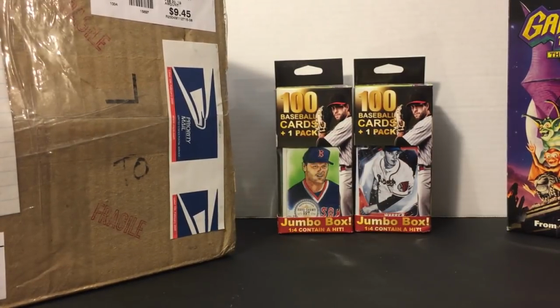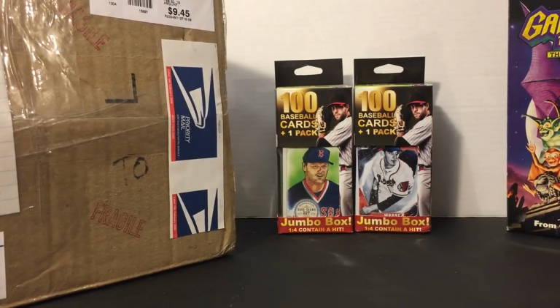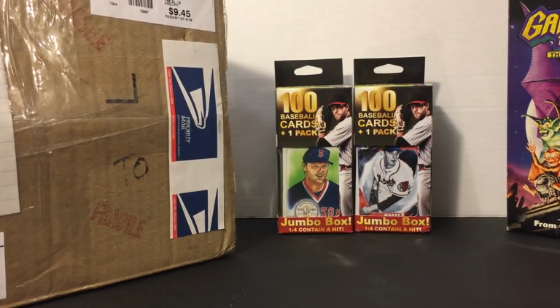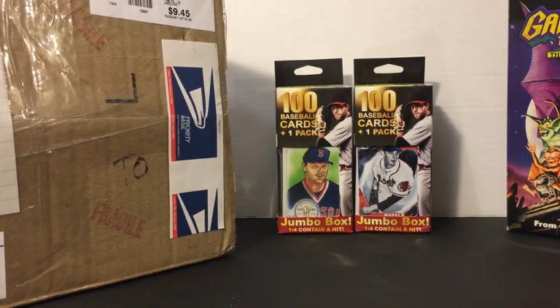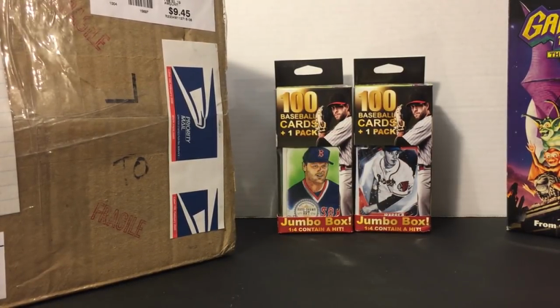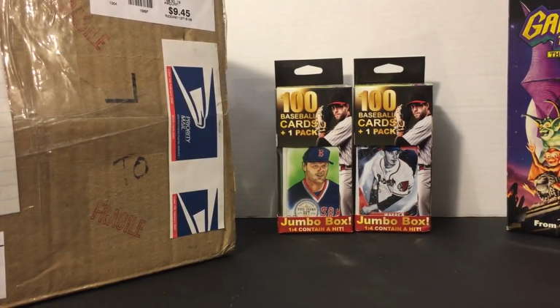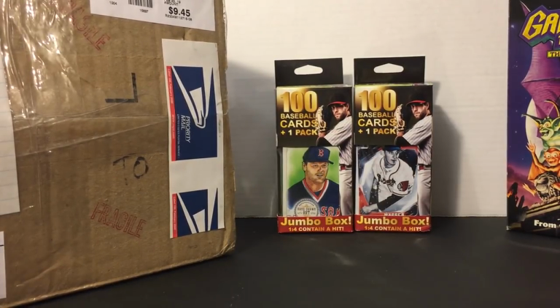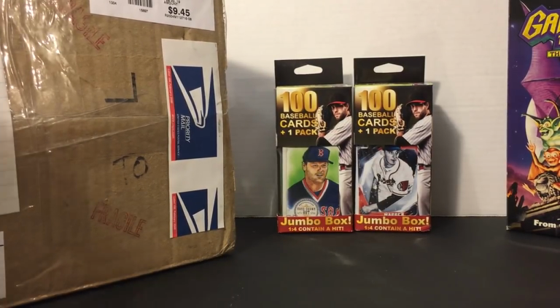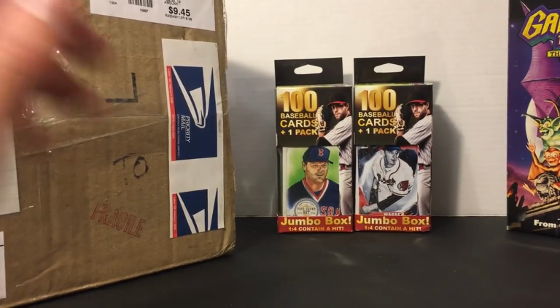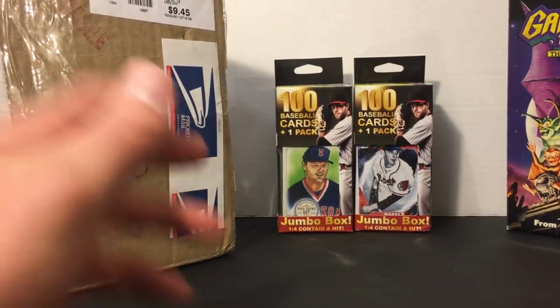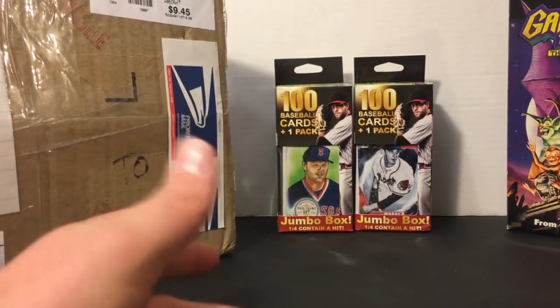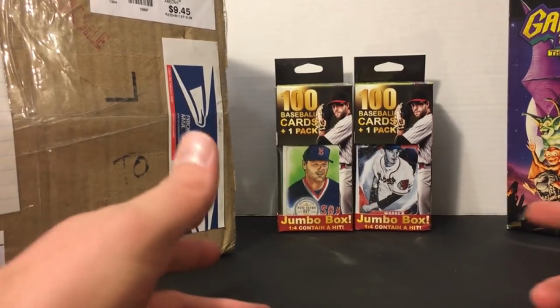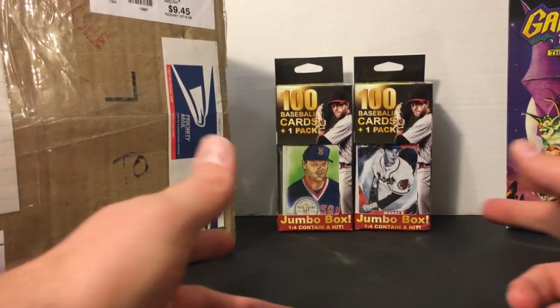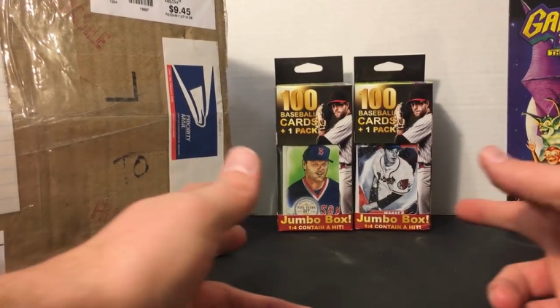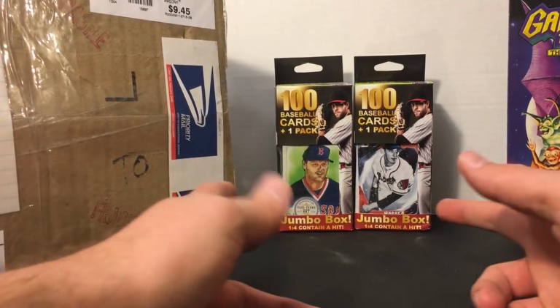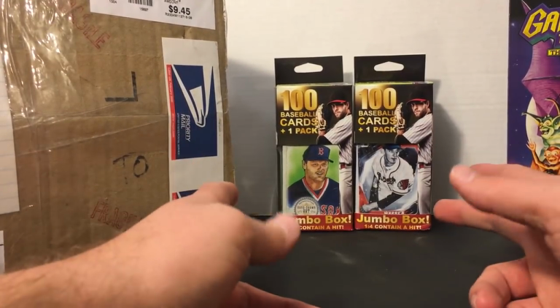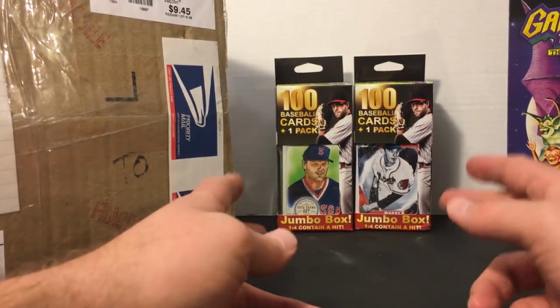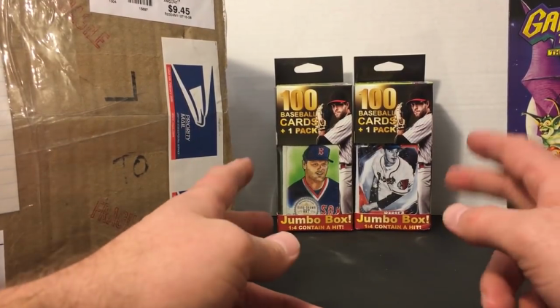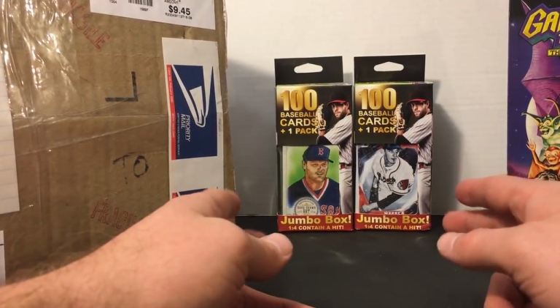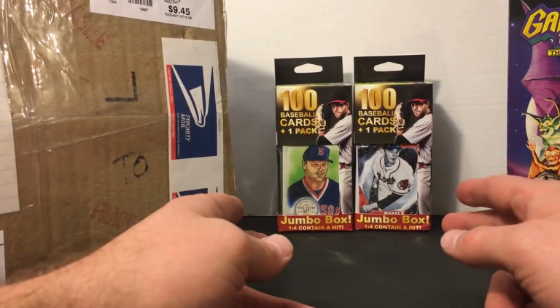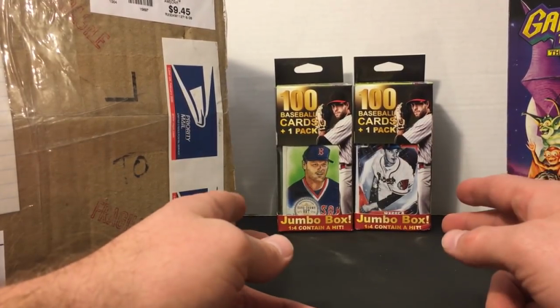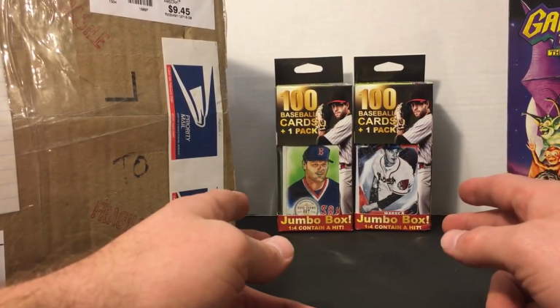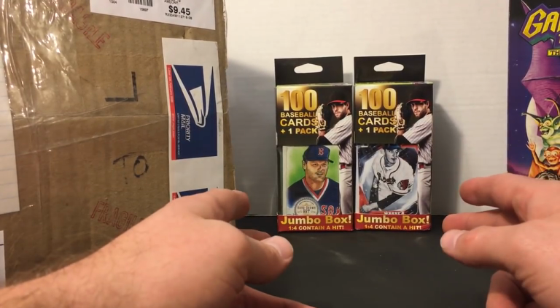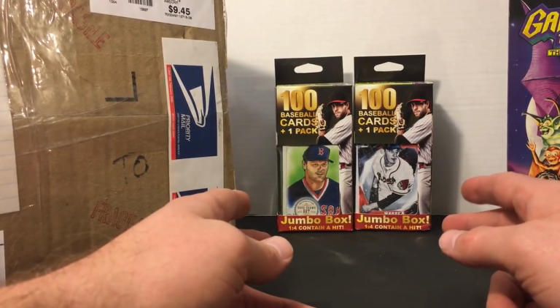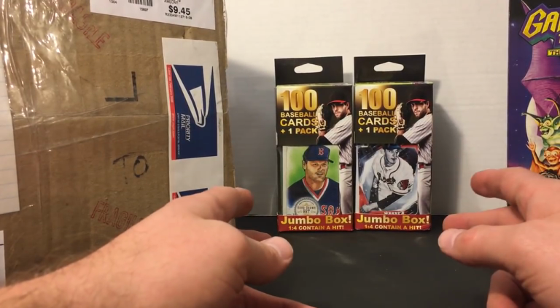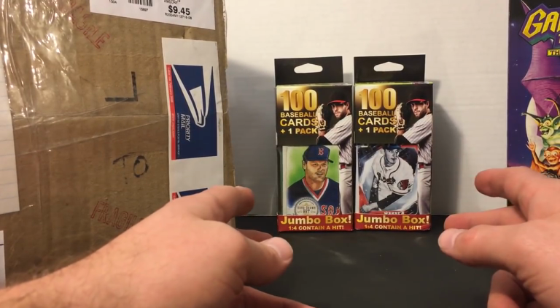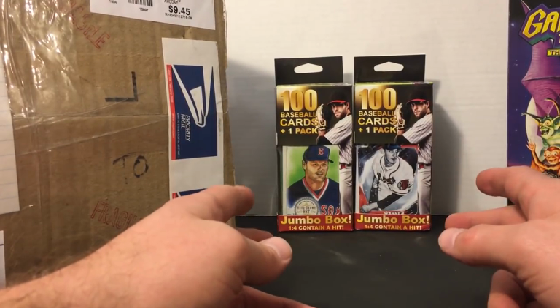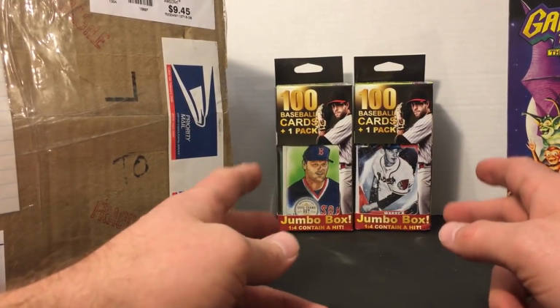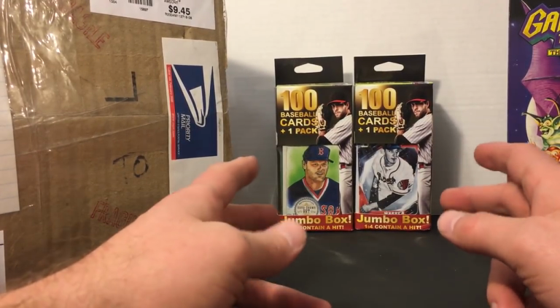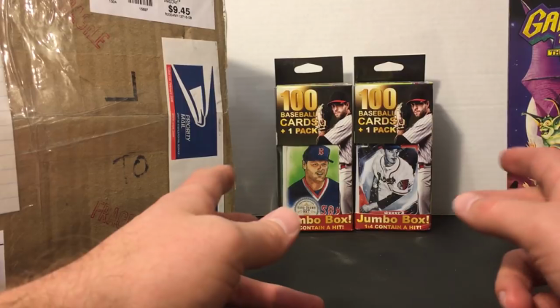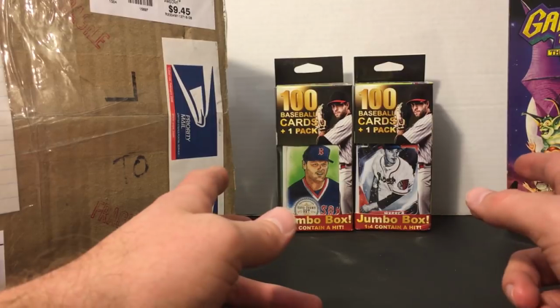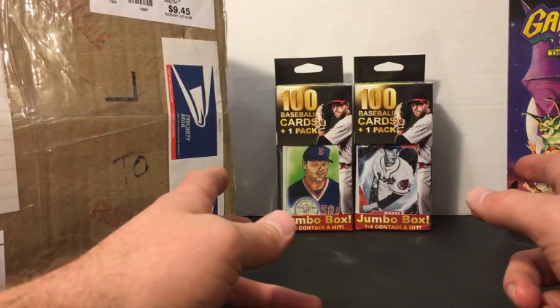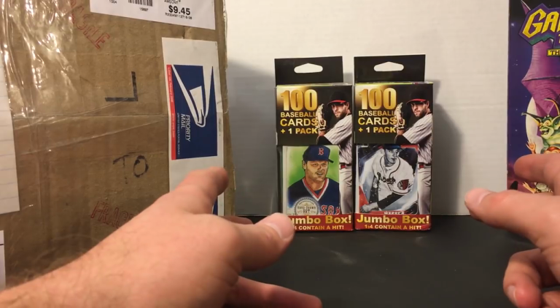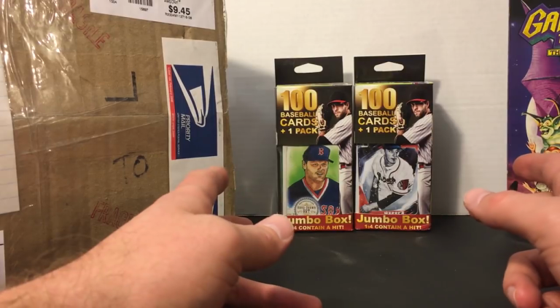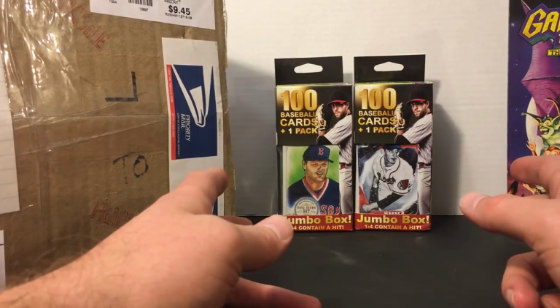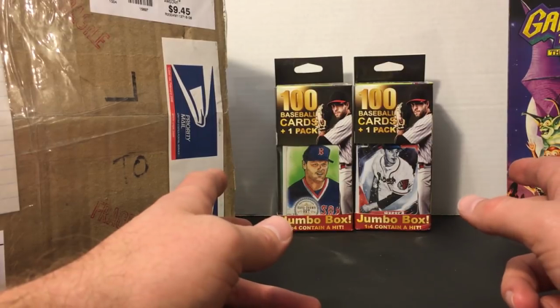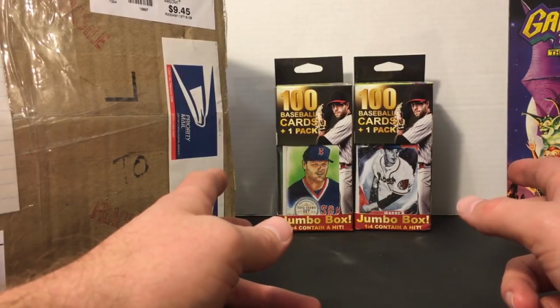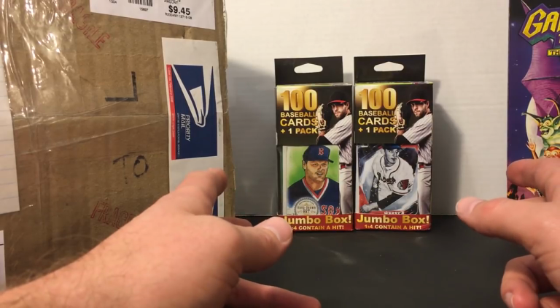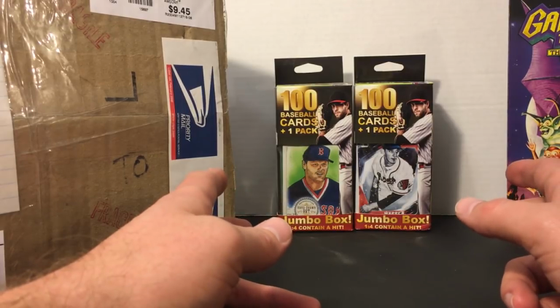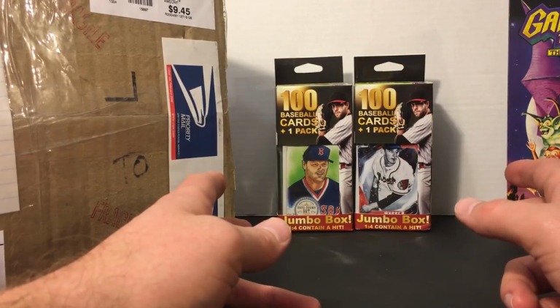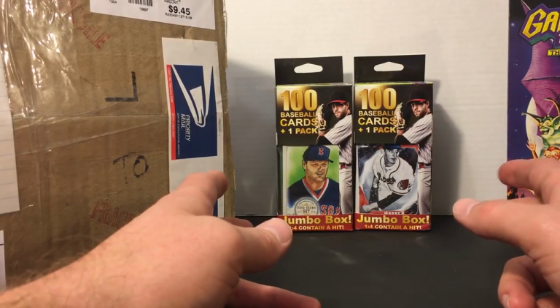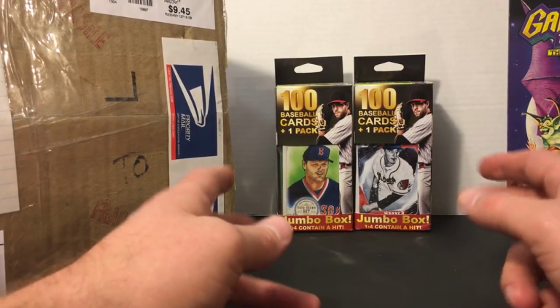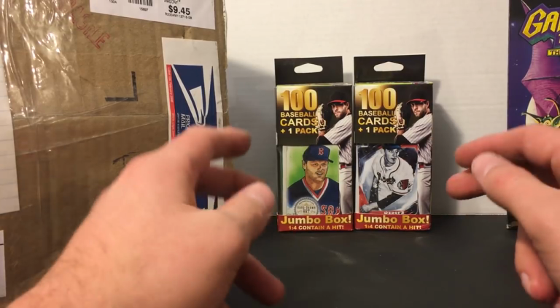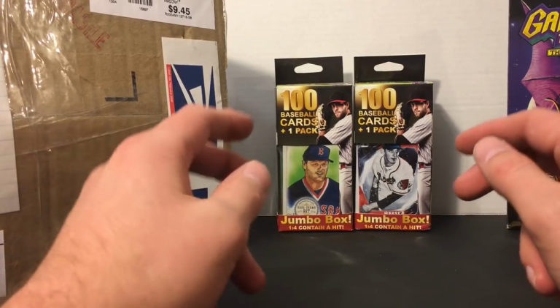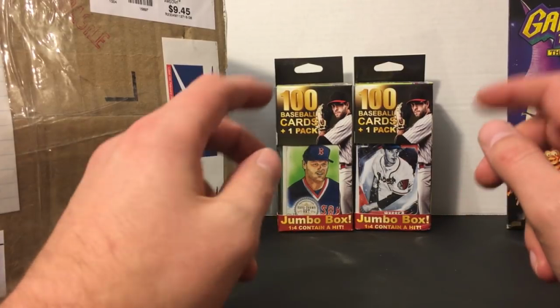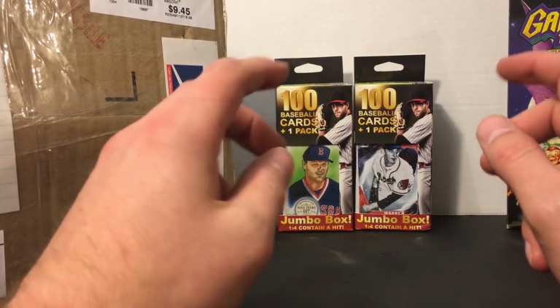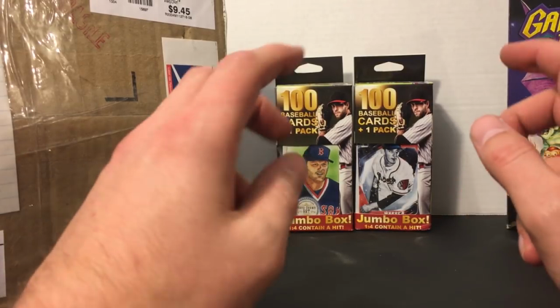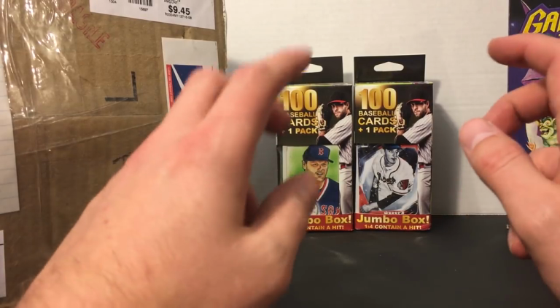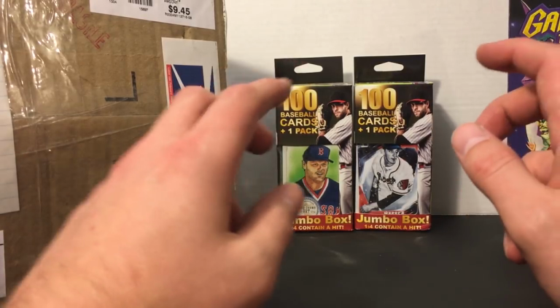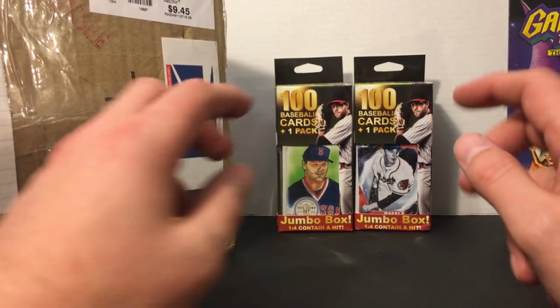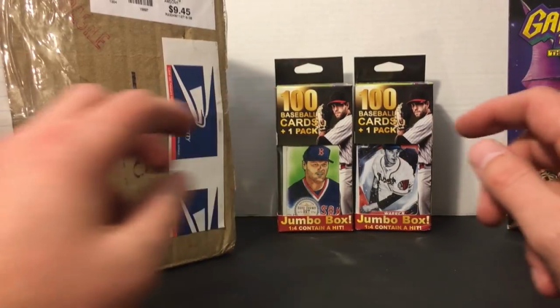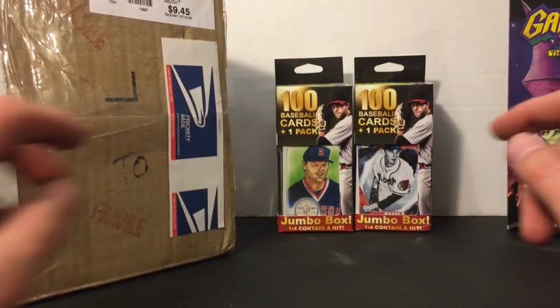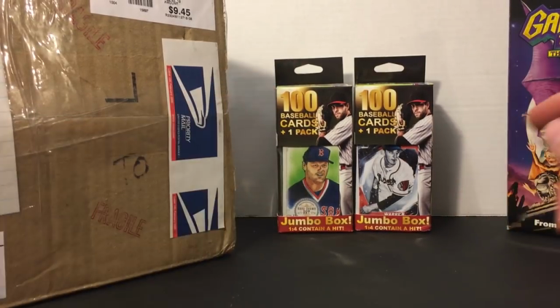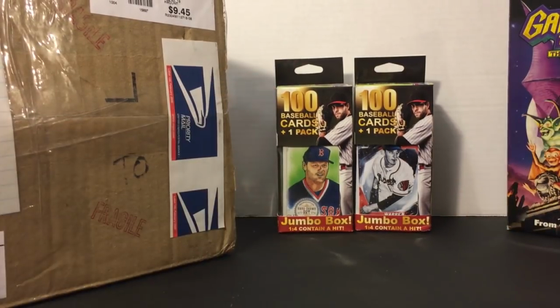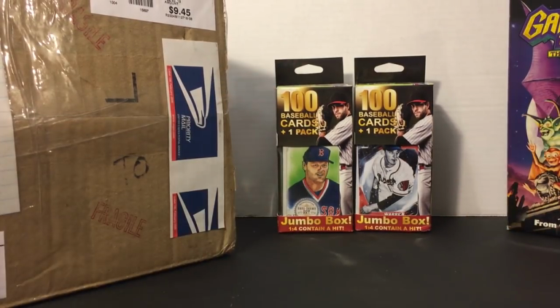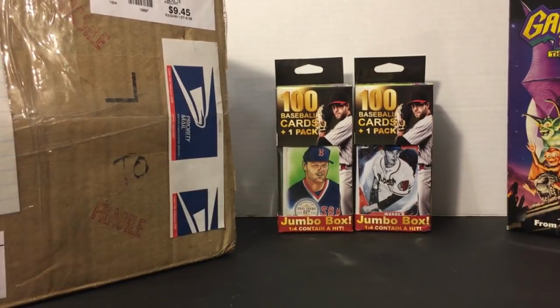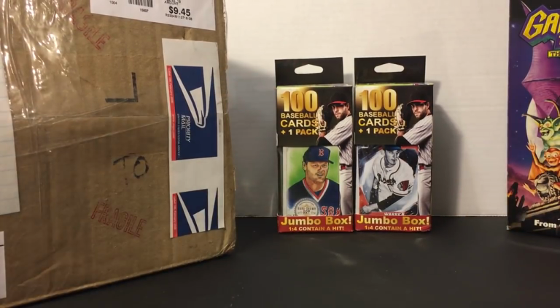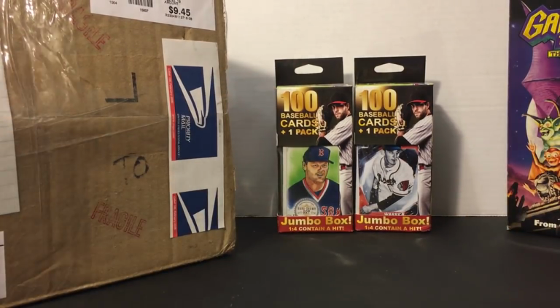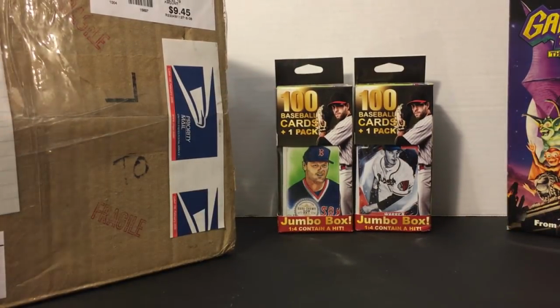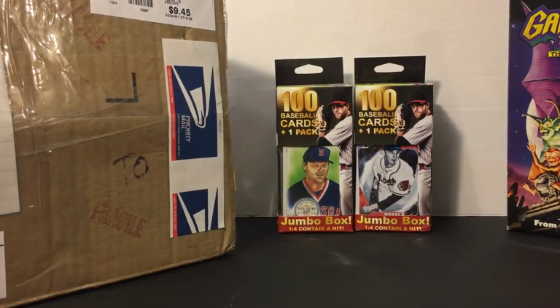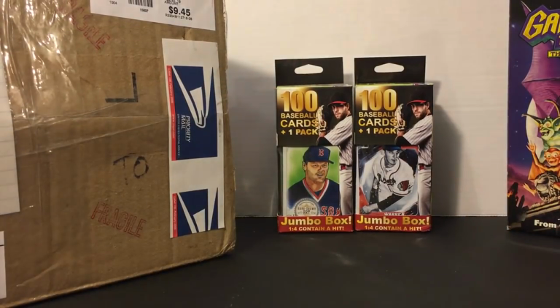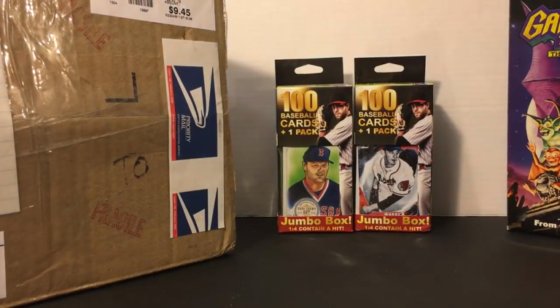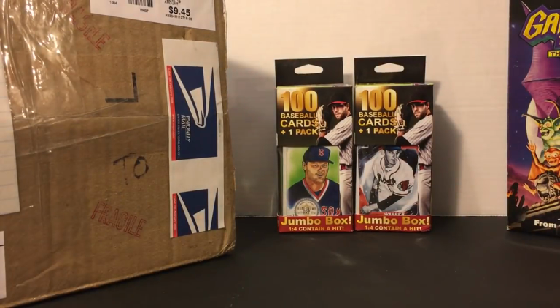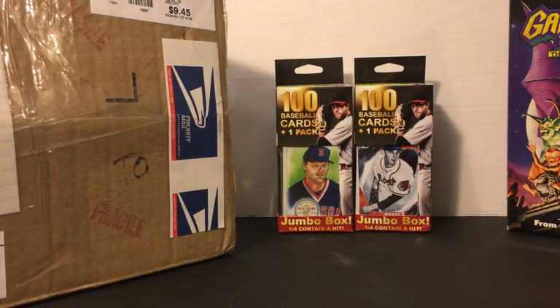After that I figure we will have some more fun on this Friday and we will rip open some Fairfield boxes. I know you guys all love Fairfield boxes, so let's go ahead and dive right in.